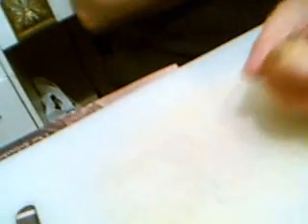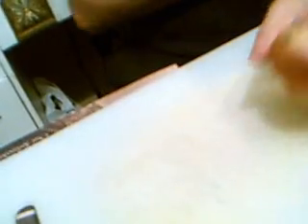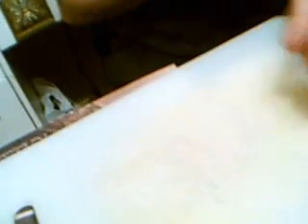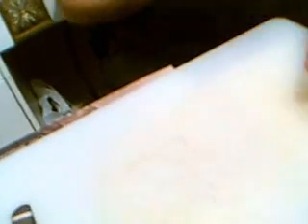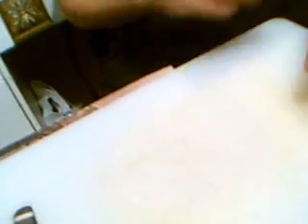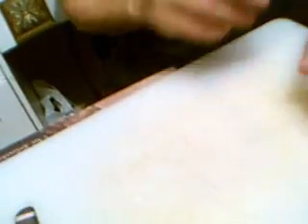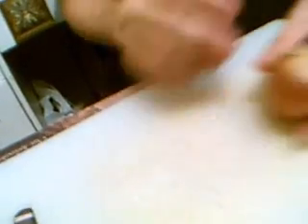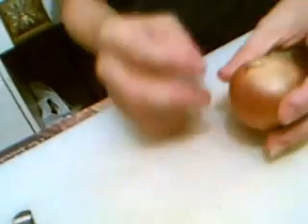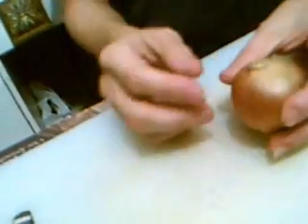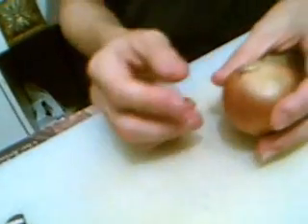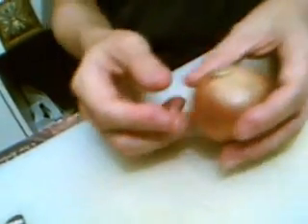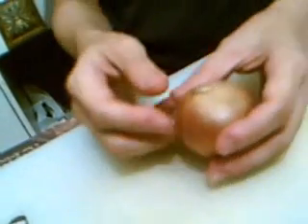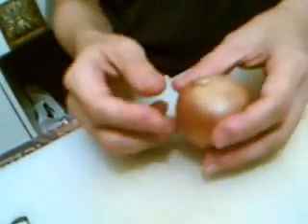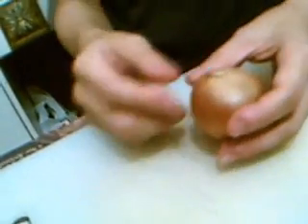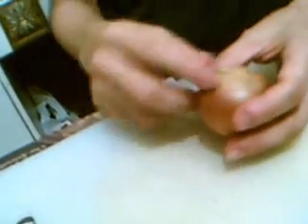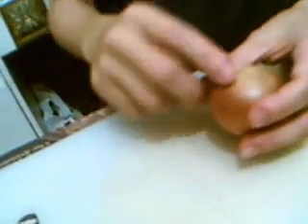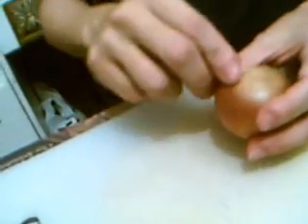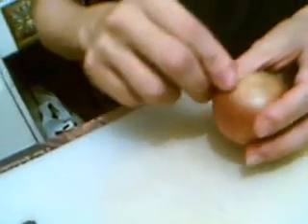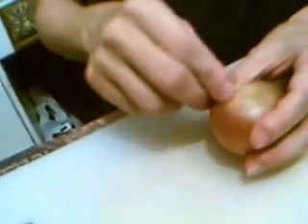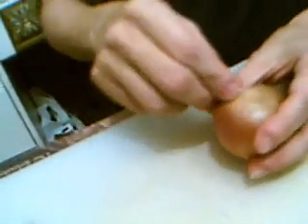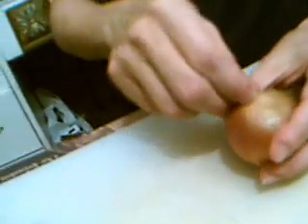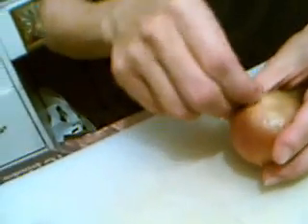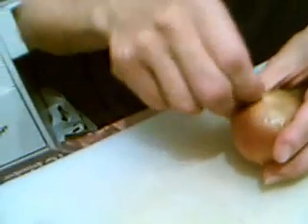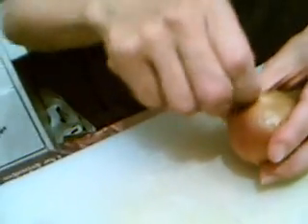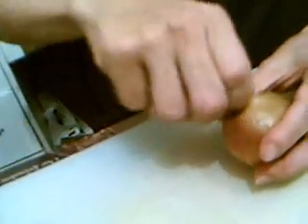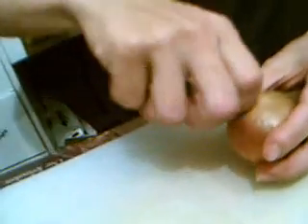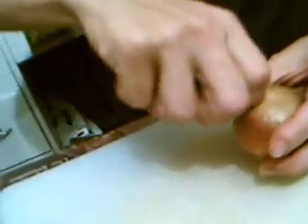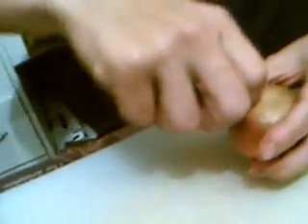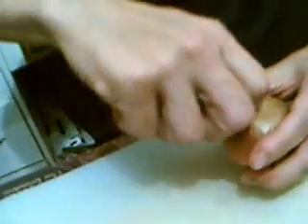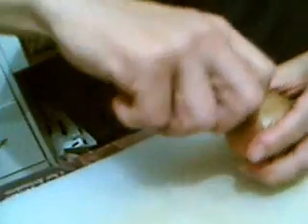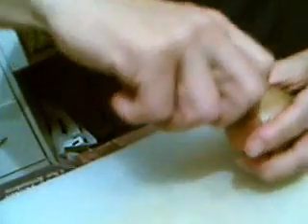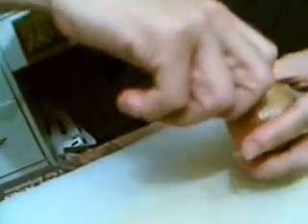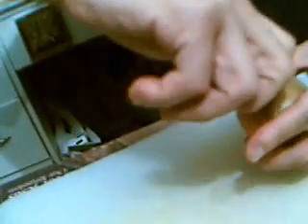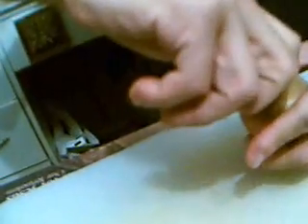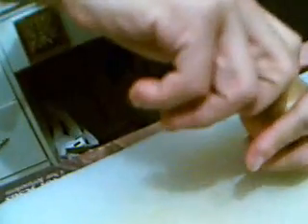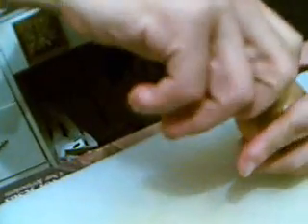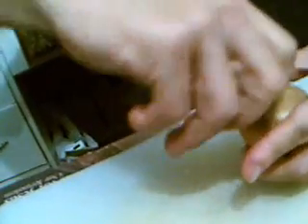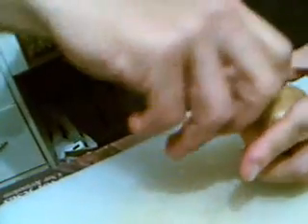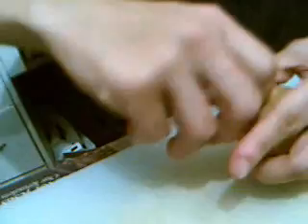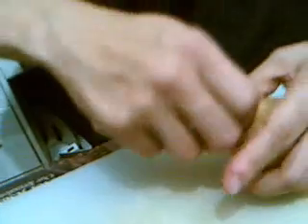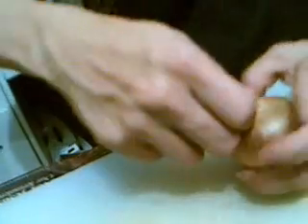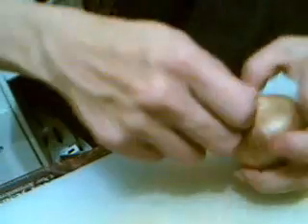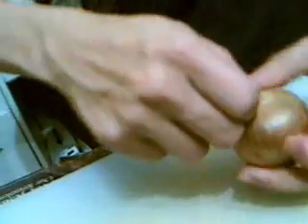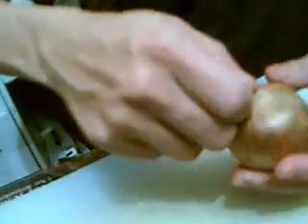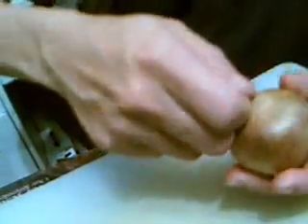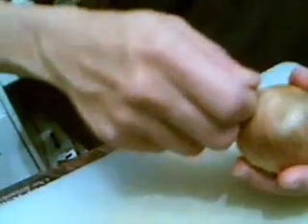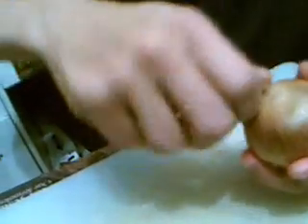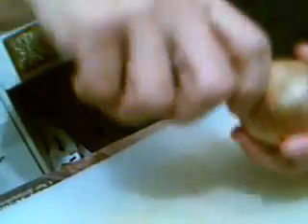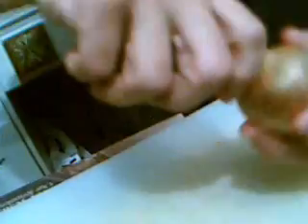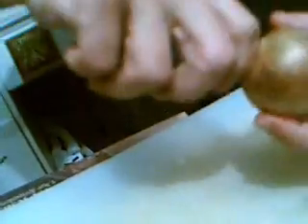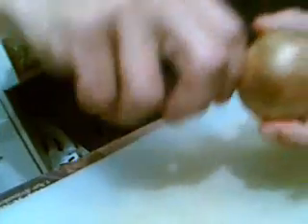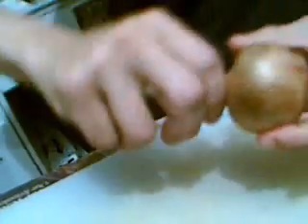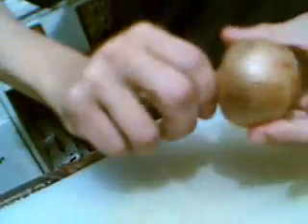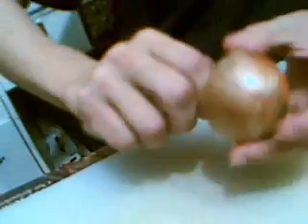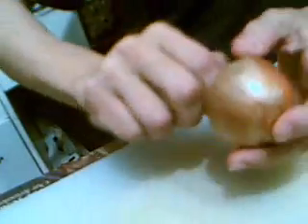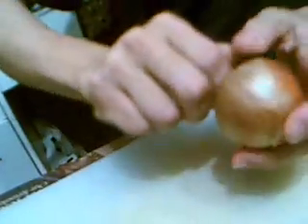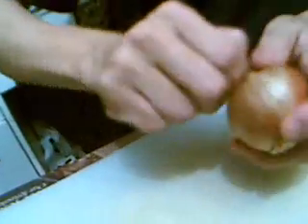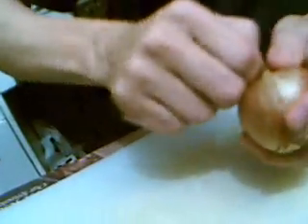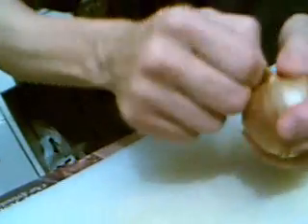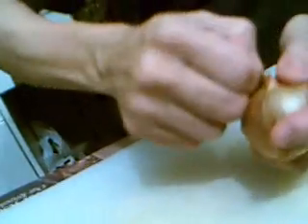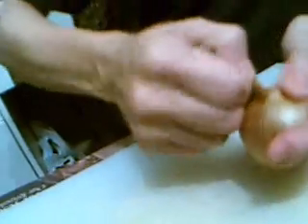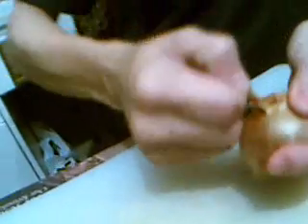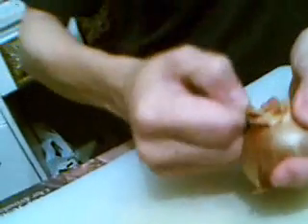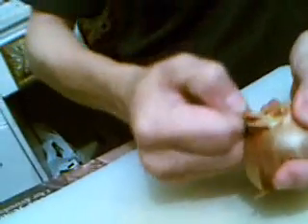Hi, I'm going to show you how to peel an onion. First, take the top and rip off the stalk.